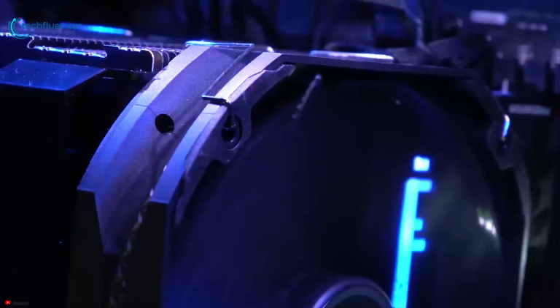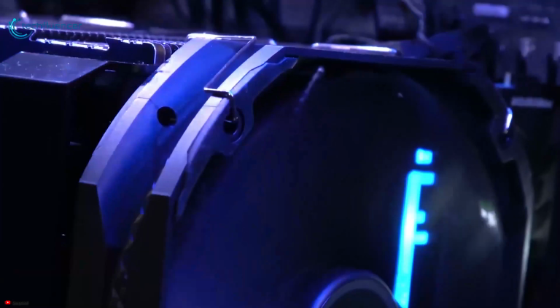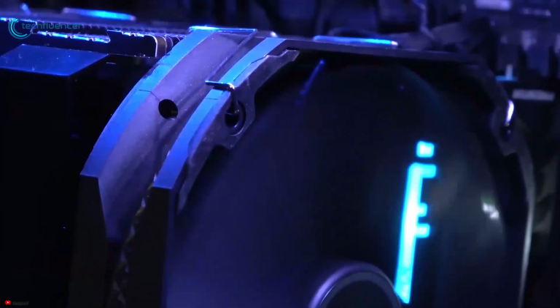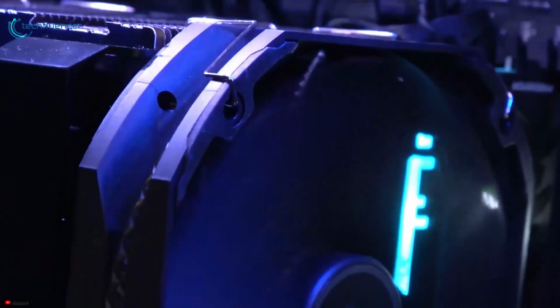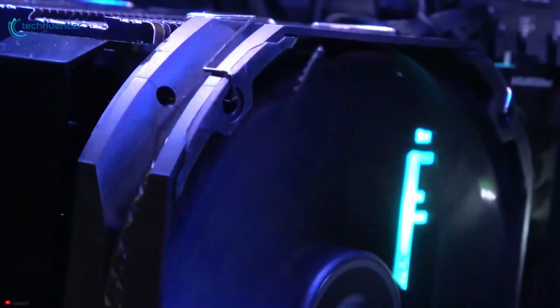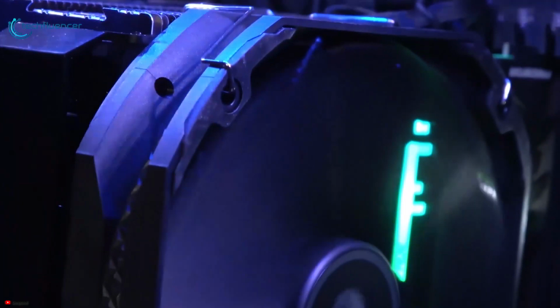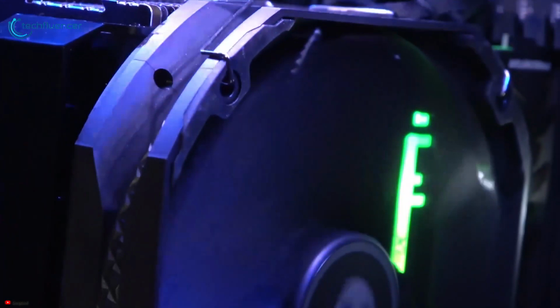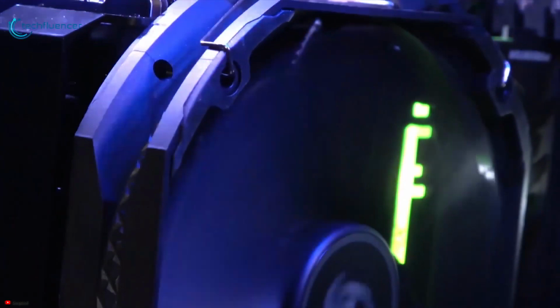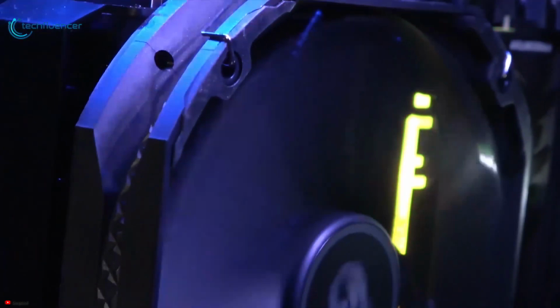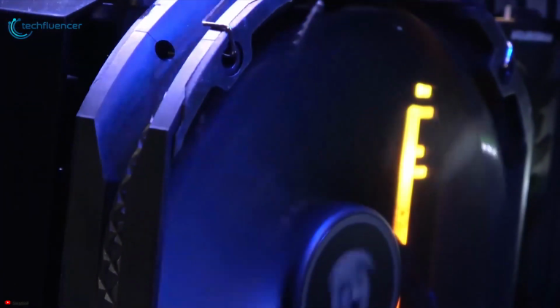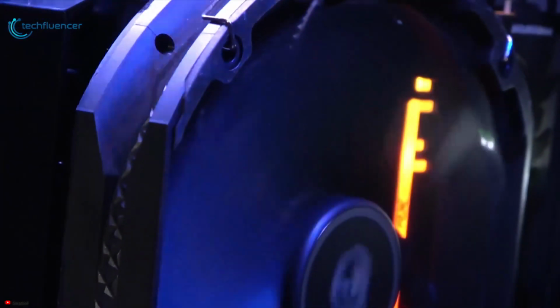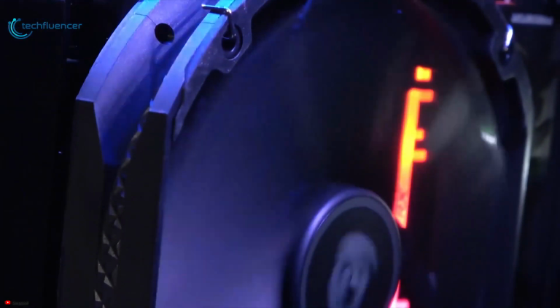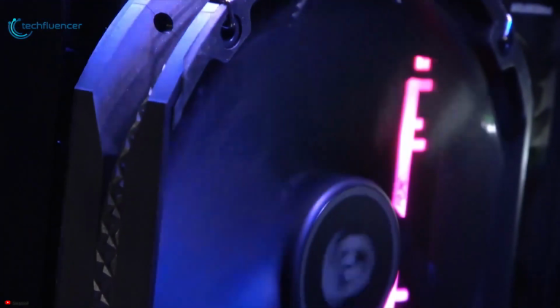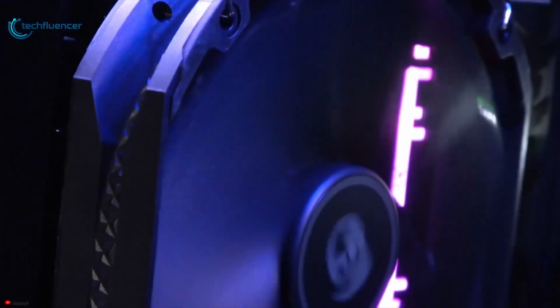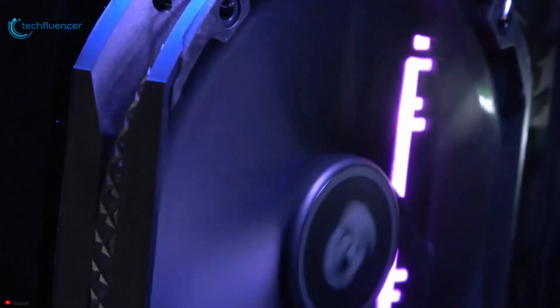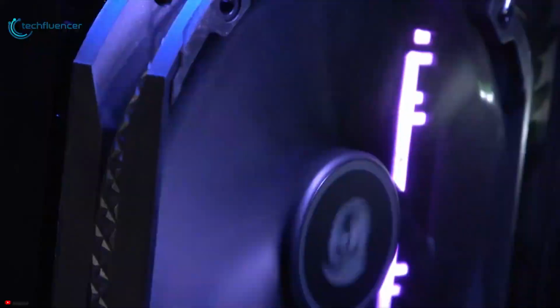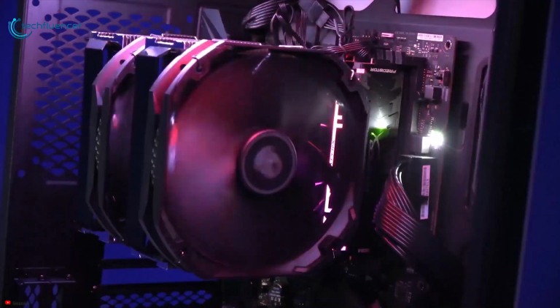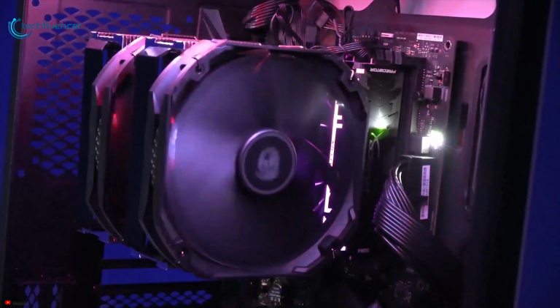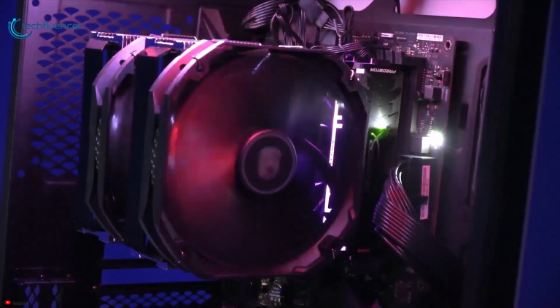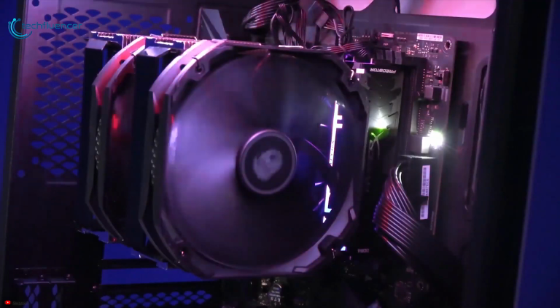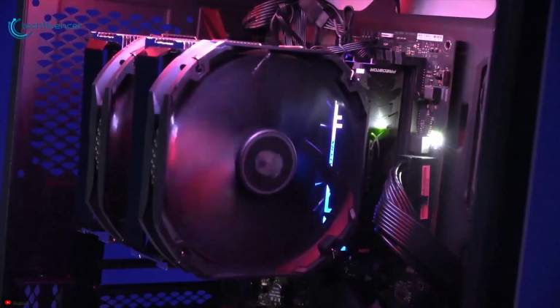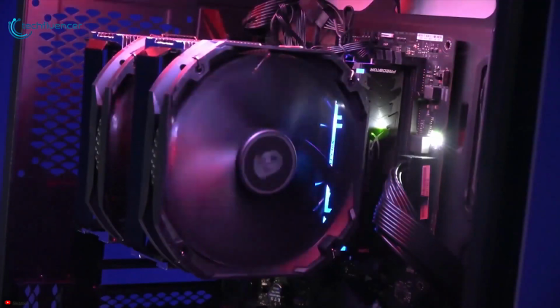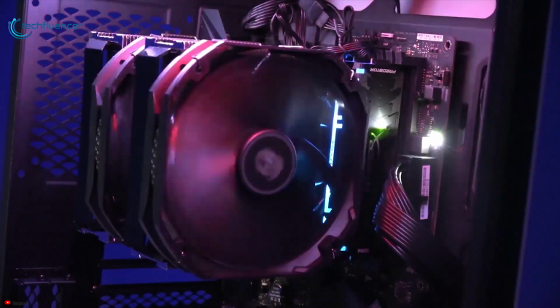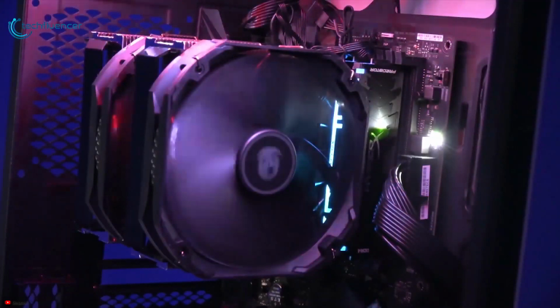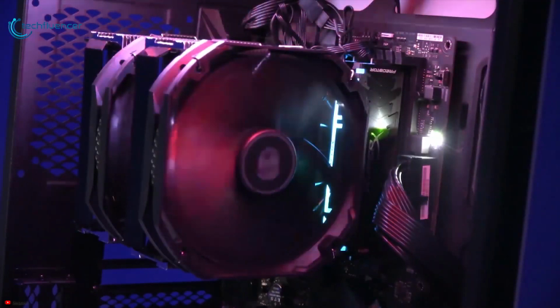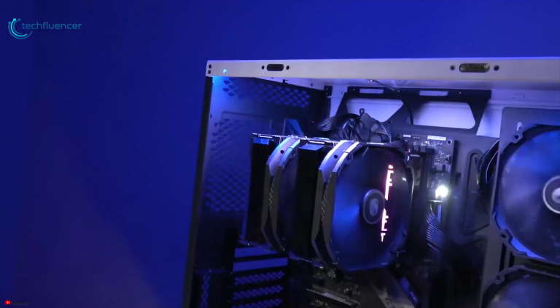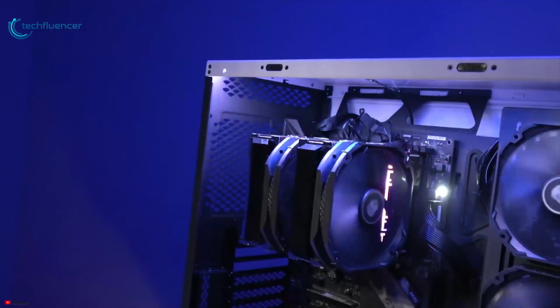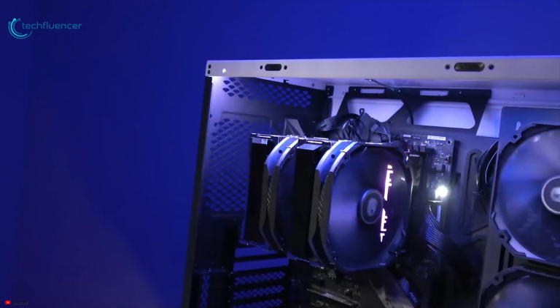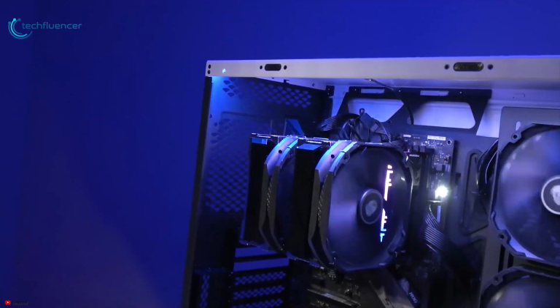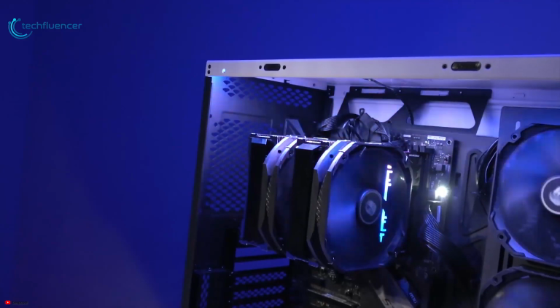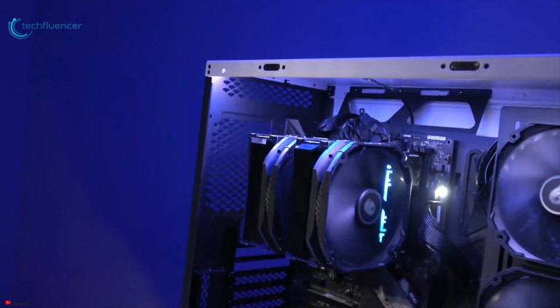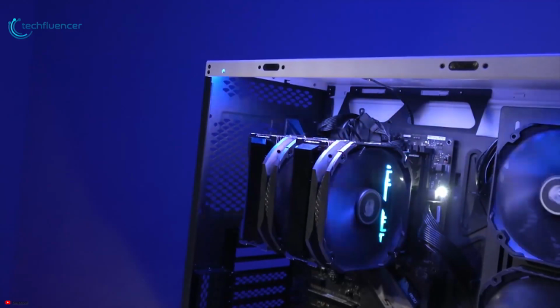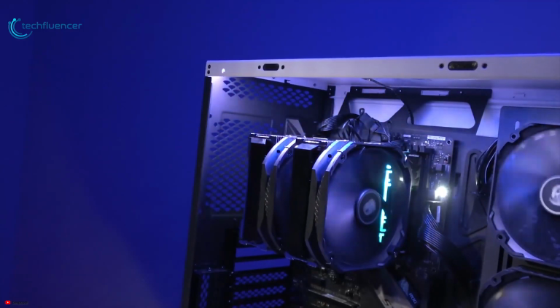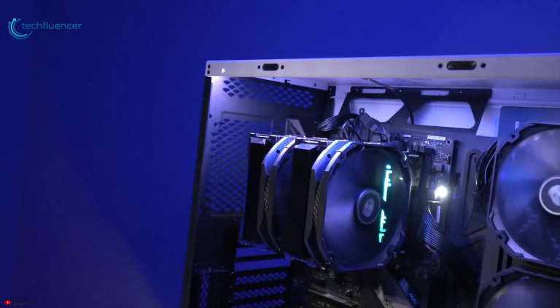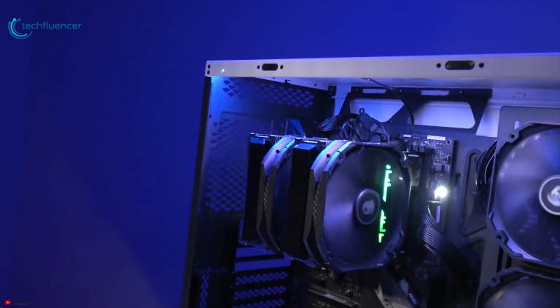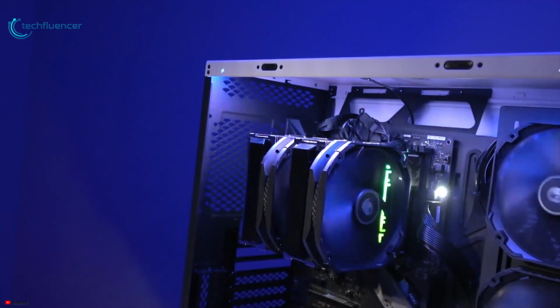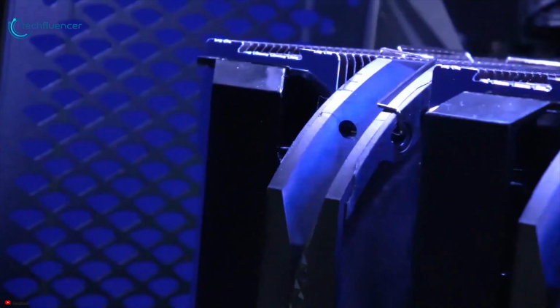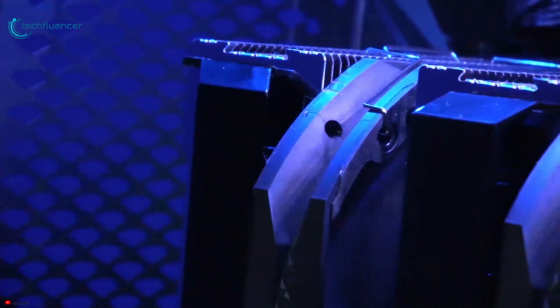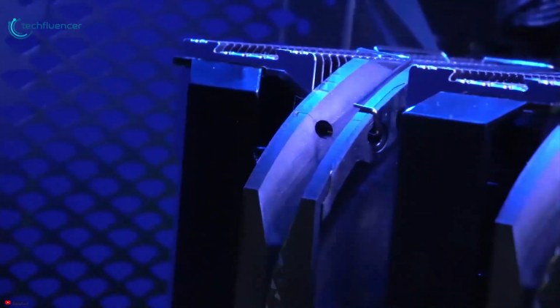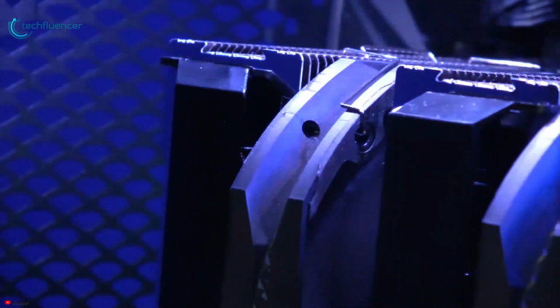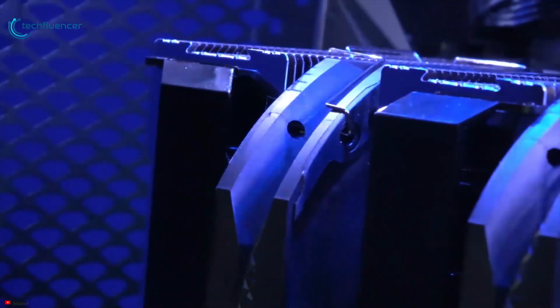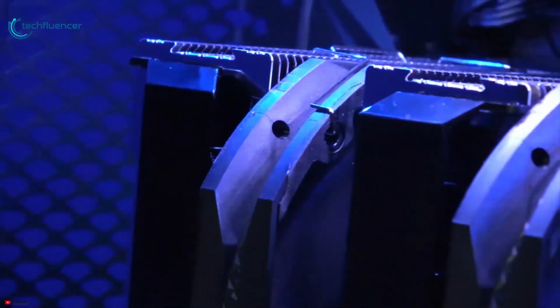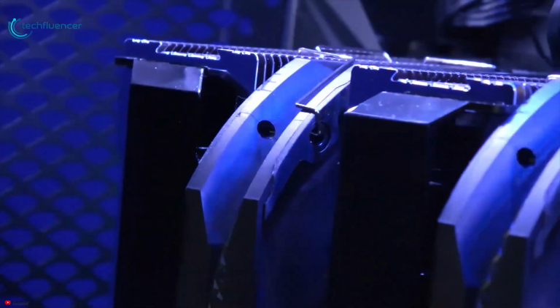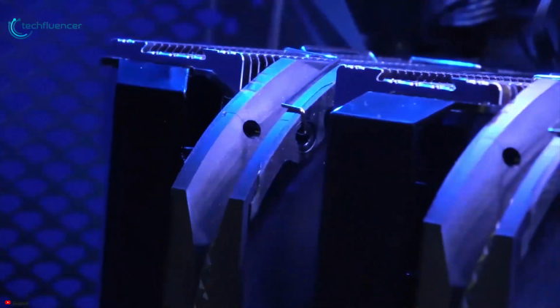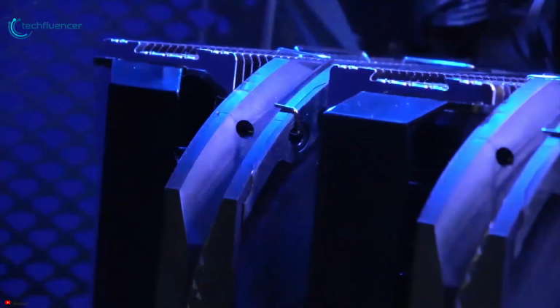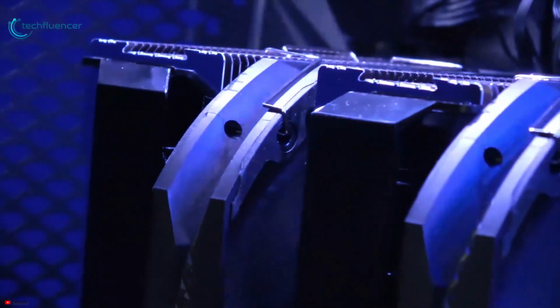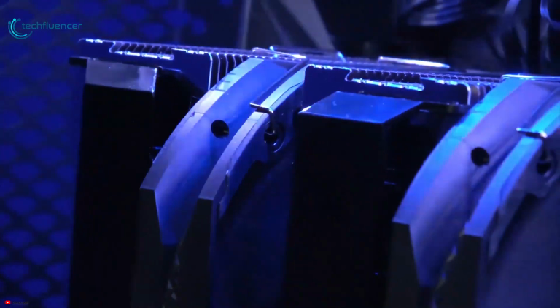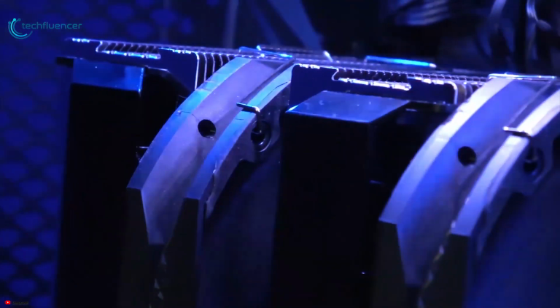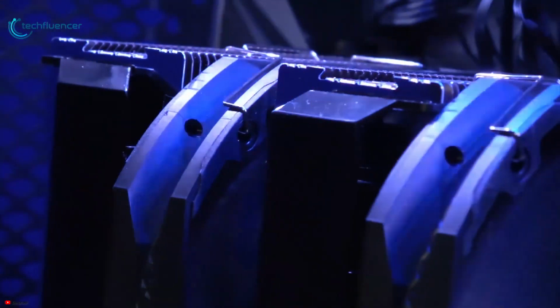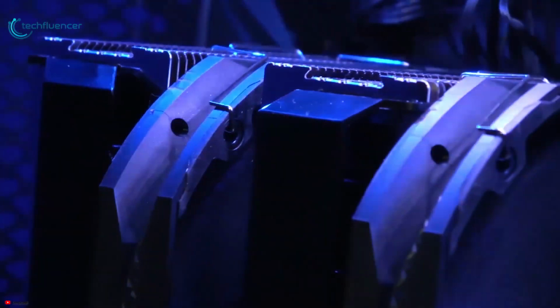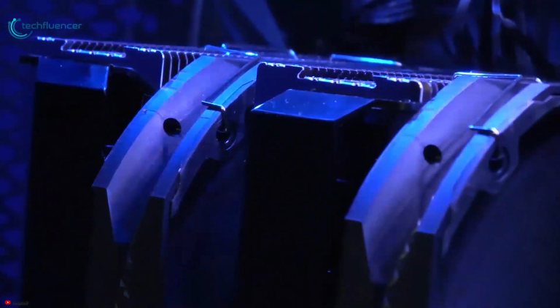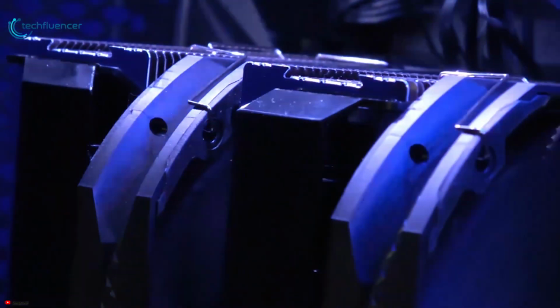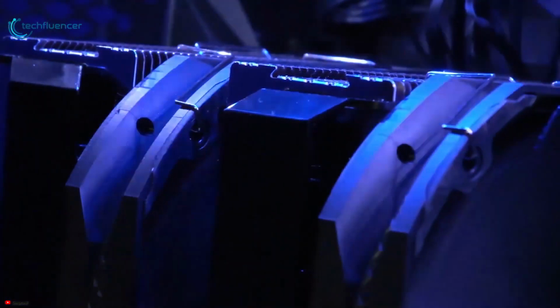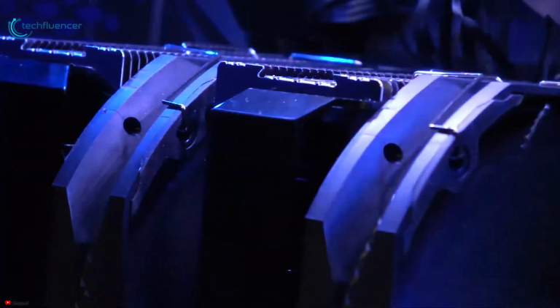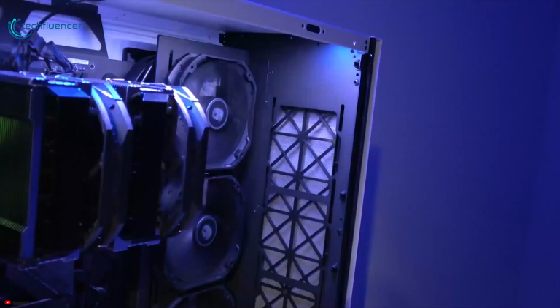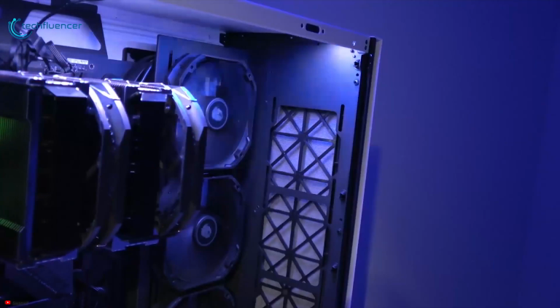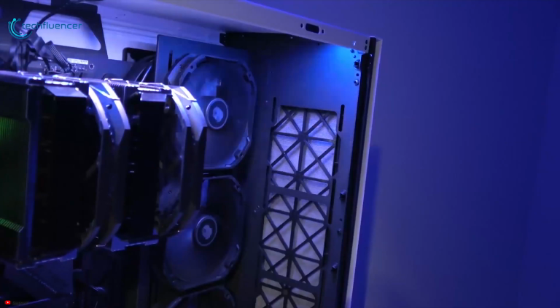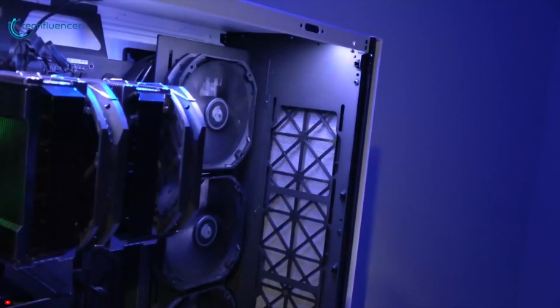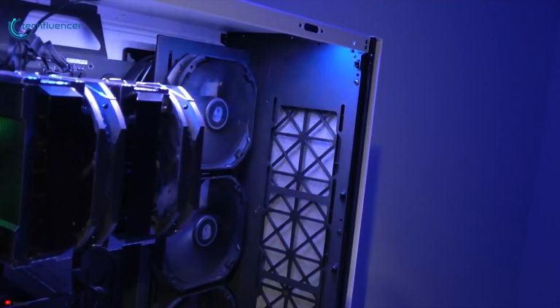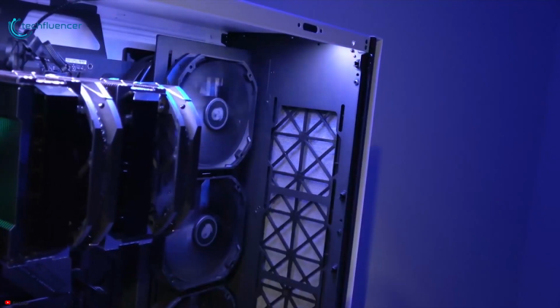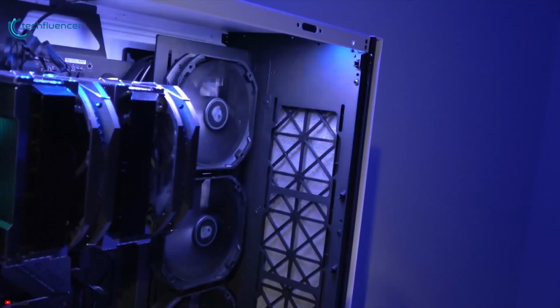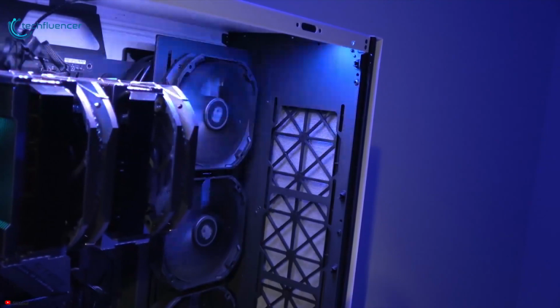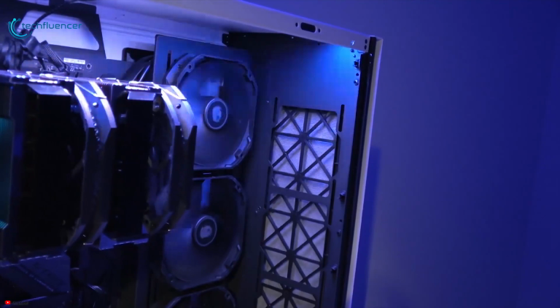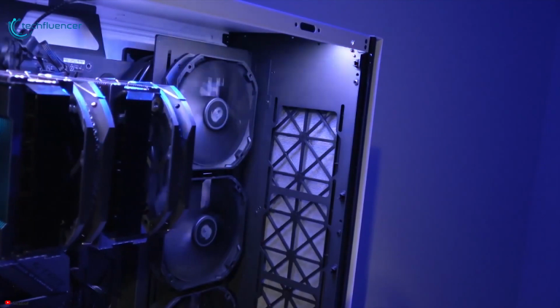Overall, the Deepcool Assassin 3 is a top-notch air cooler that hits the right balance of performance and noise while delivering a clean design.